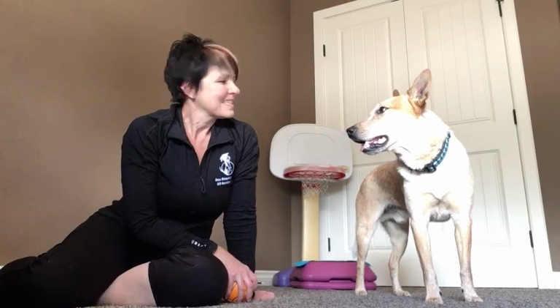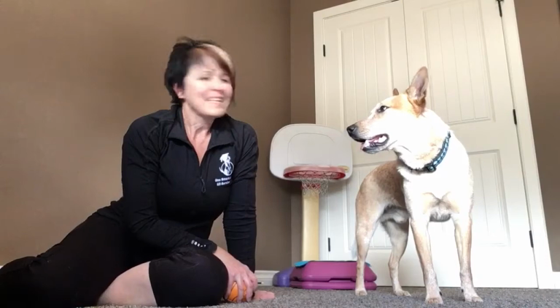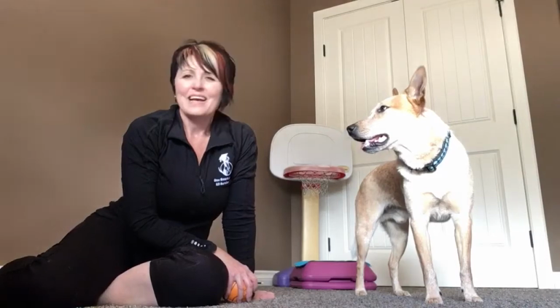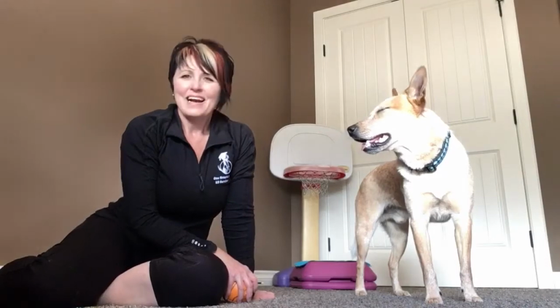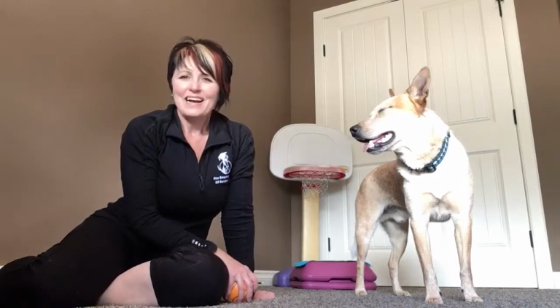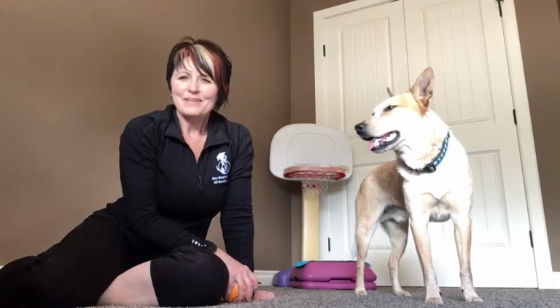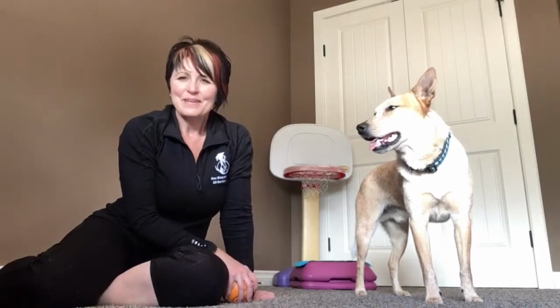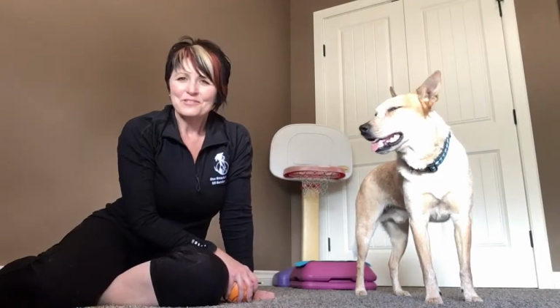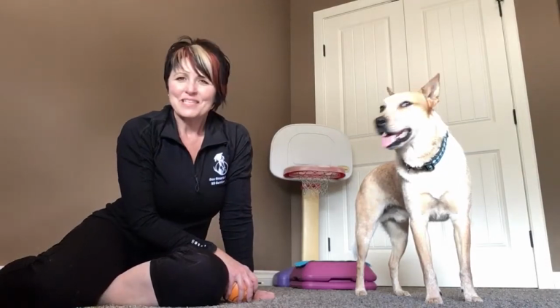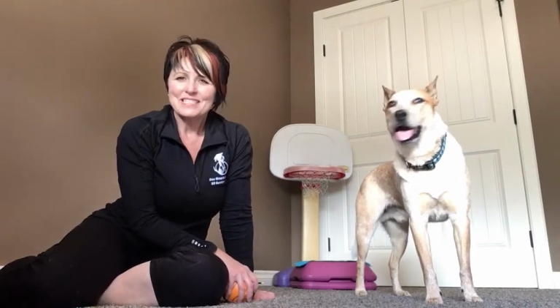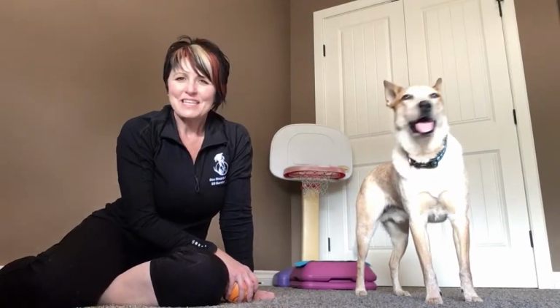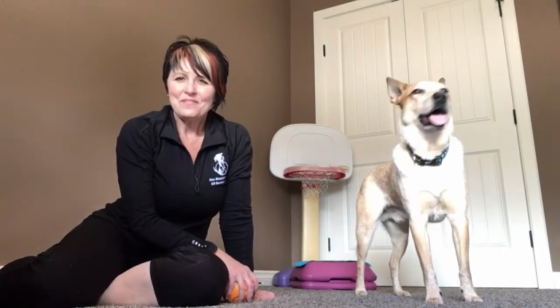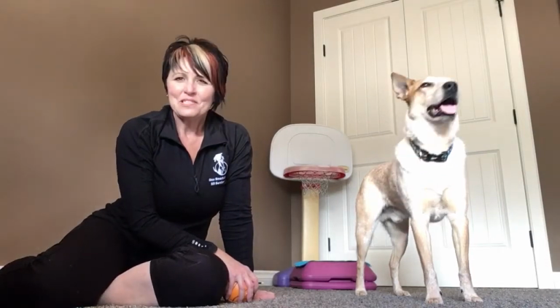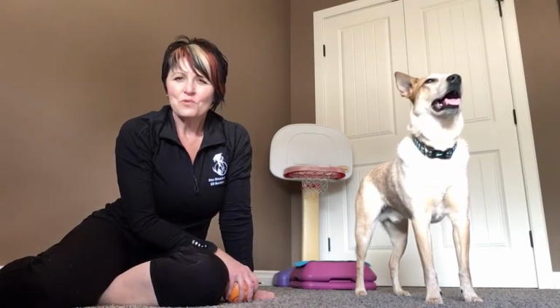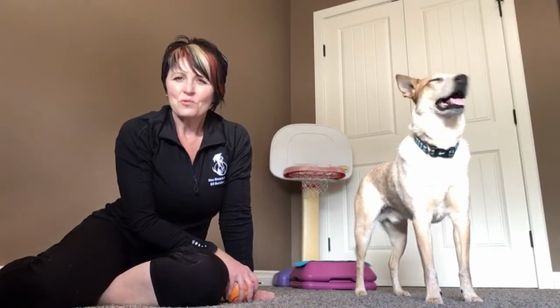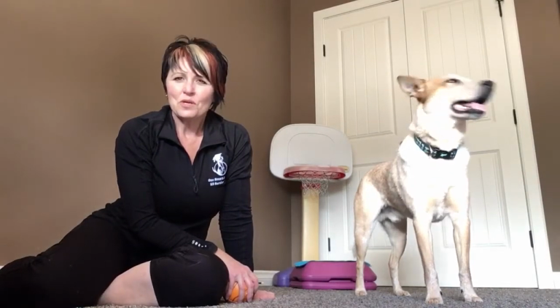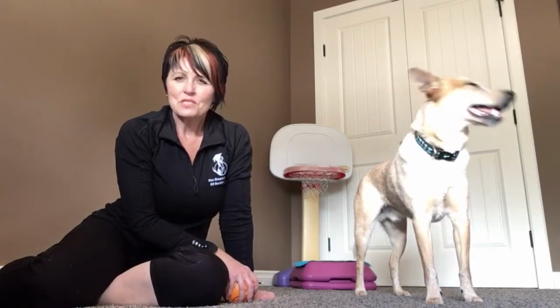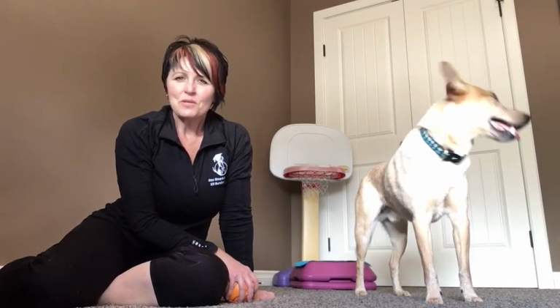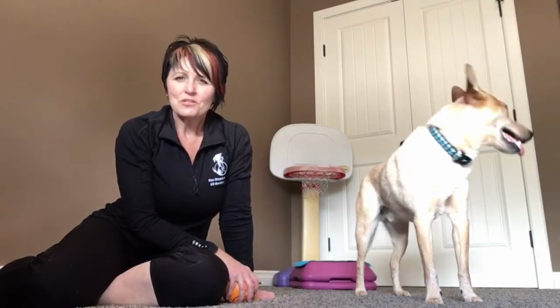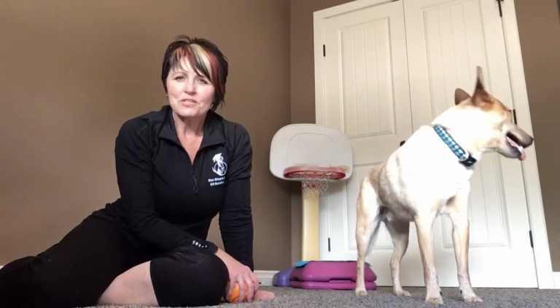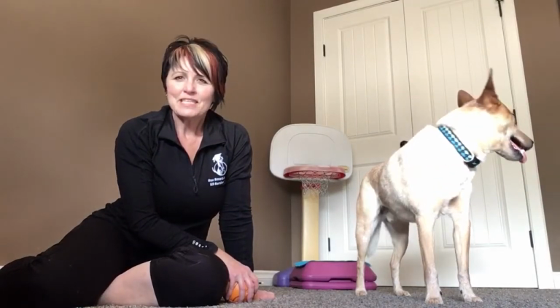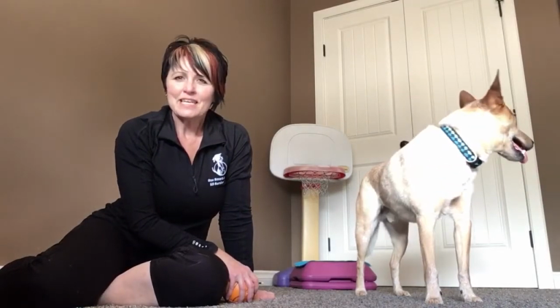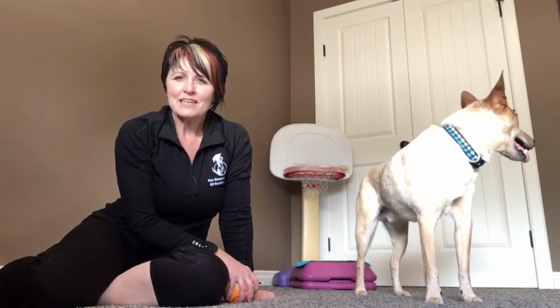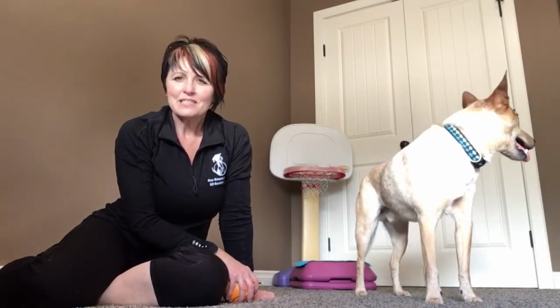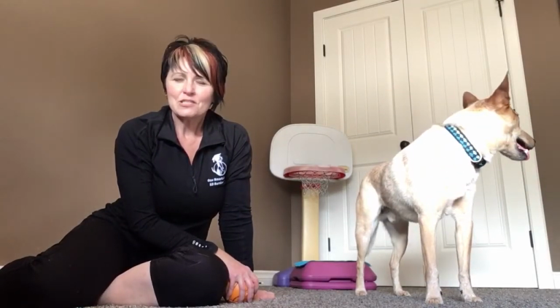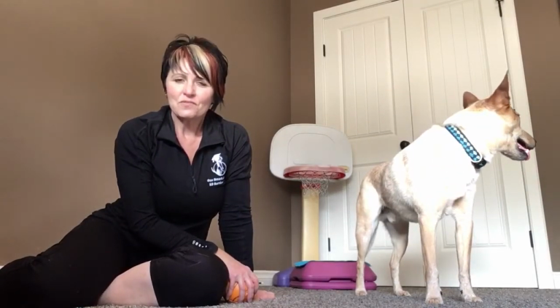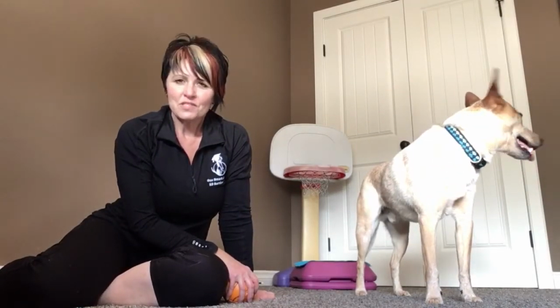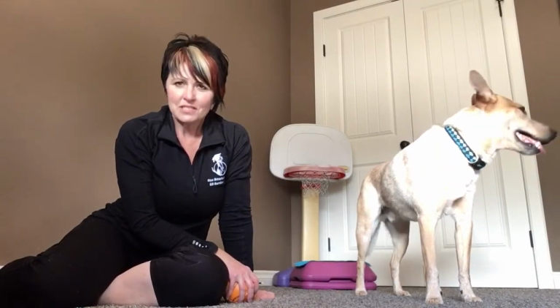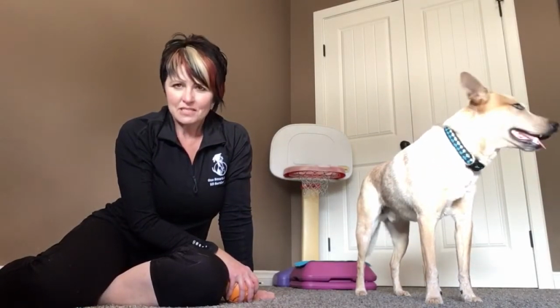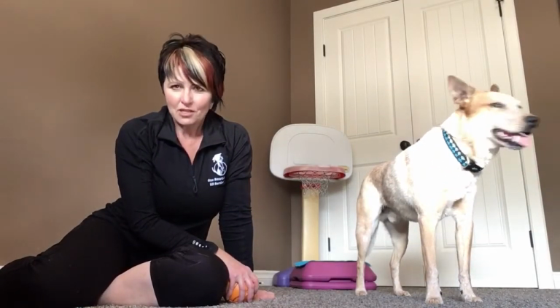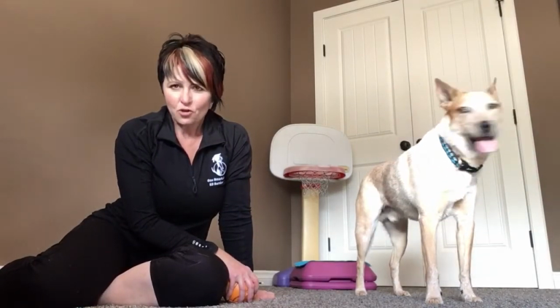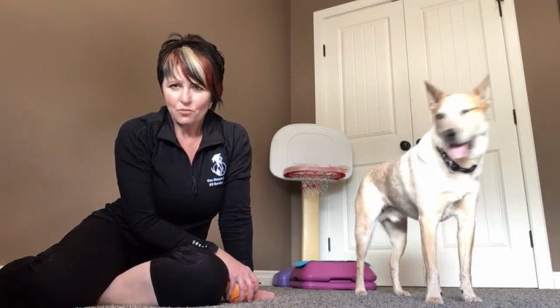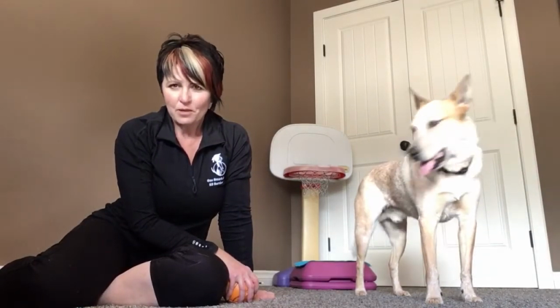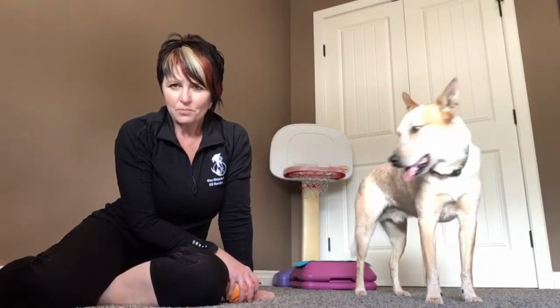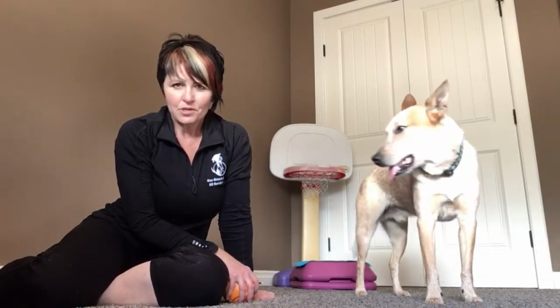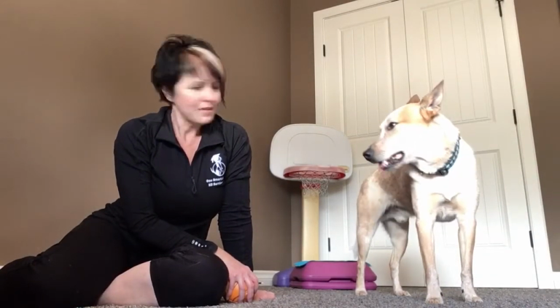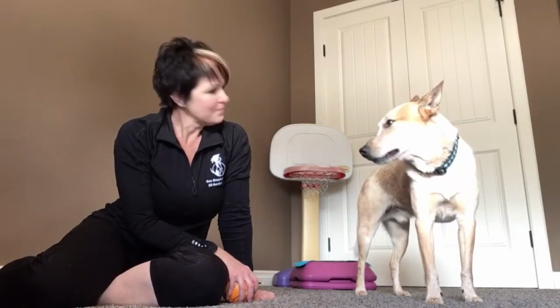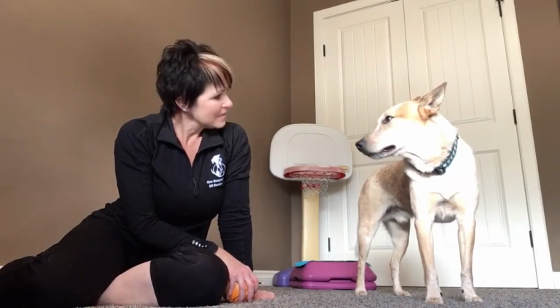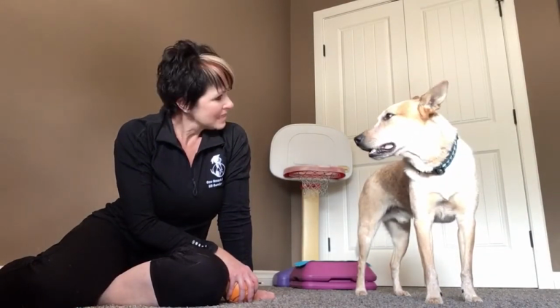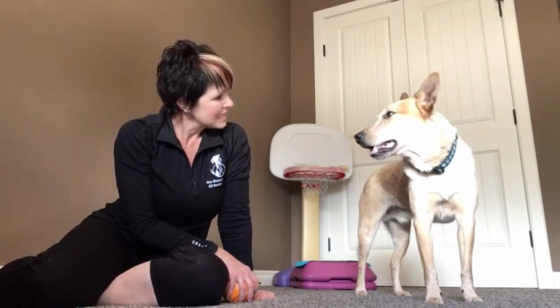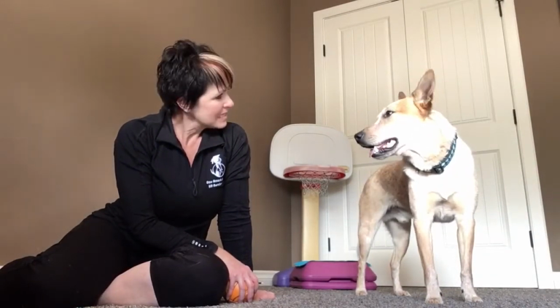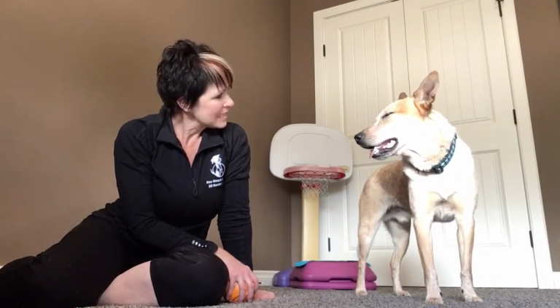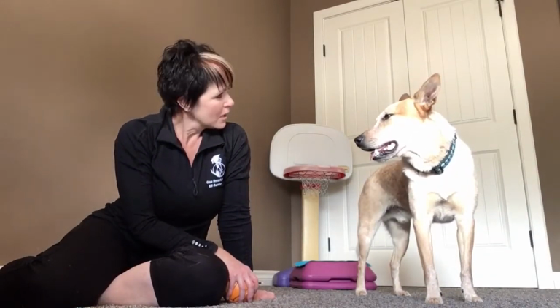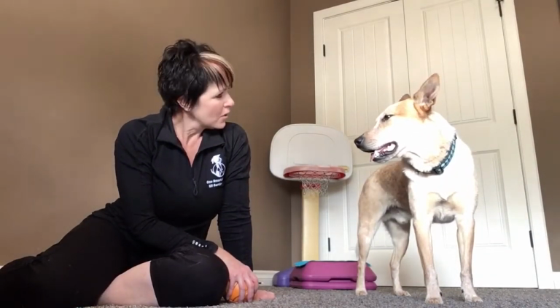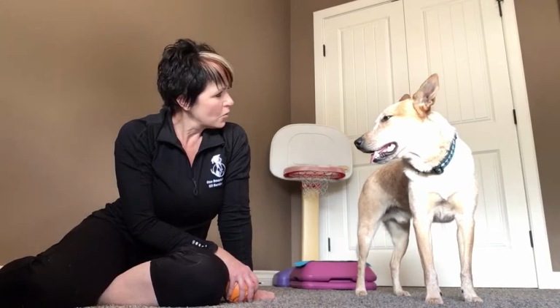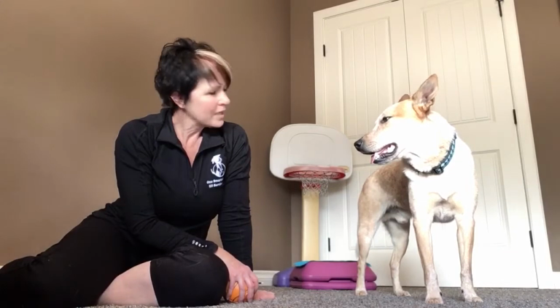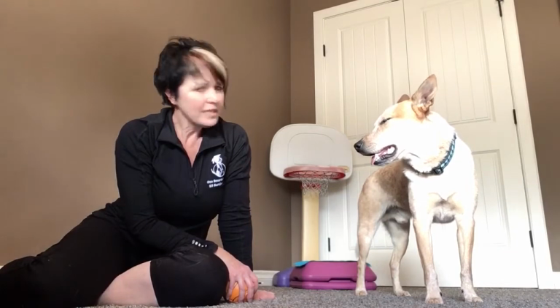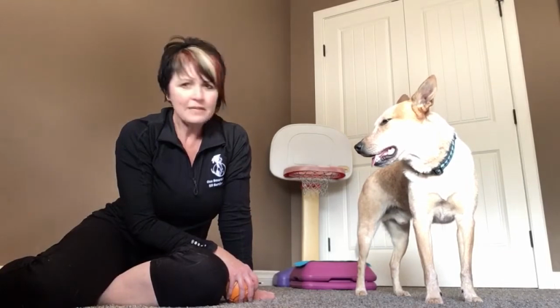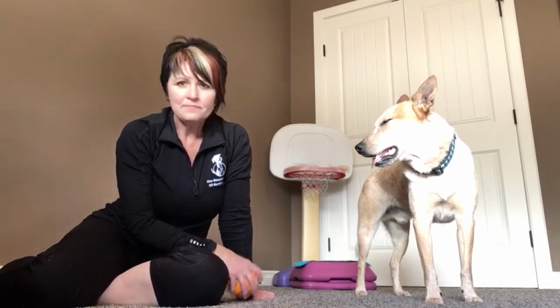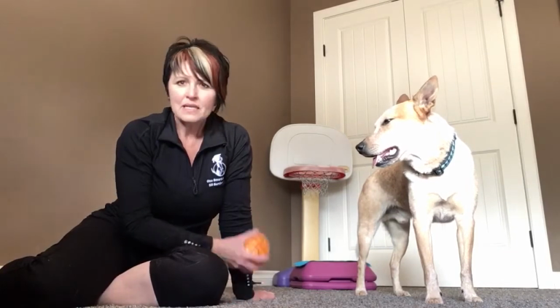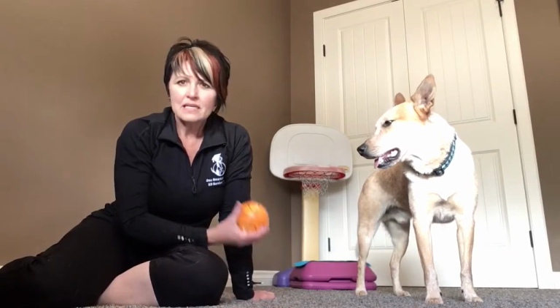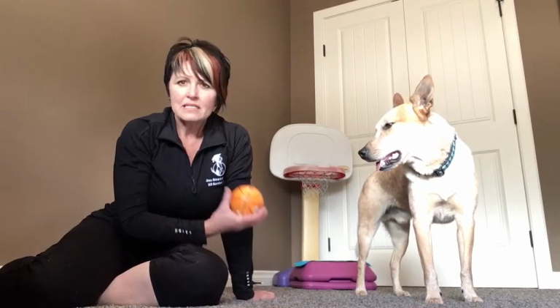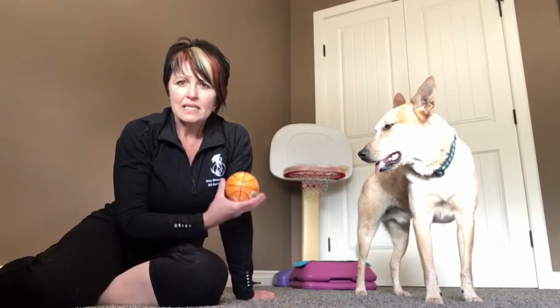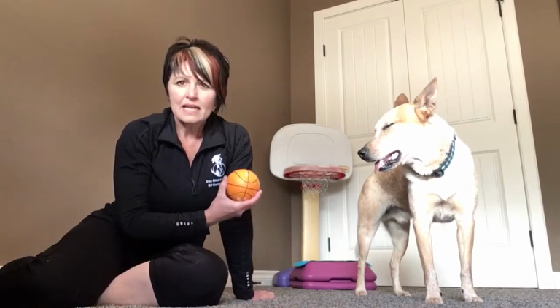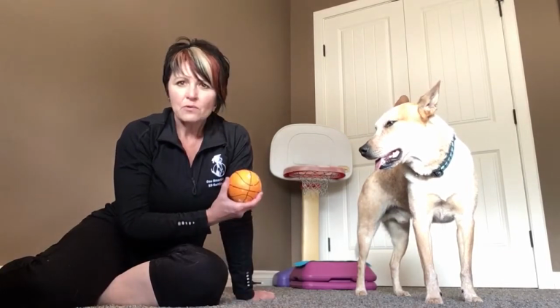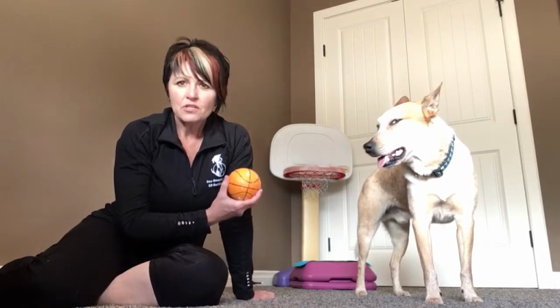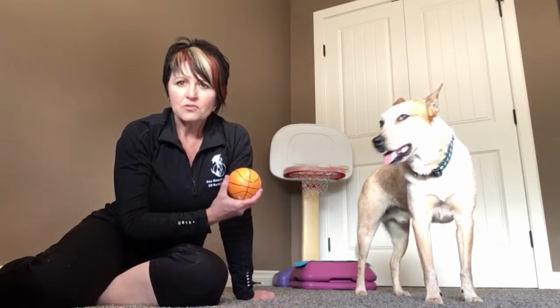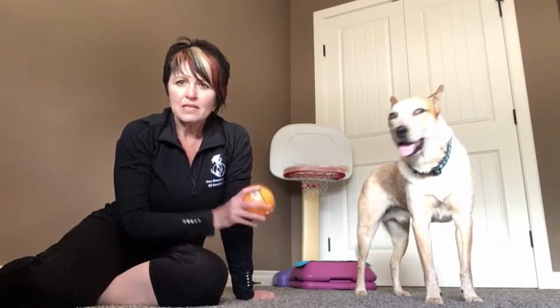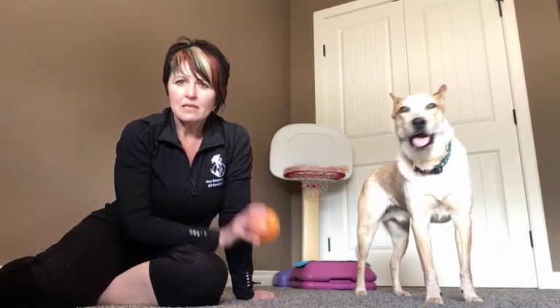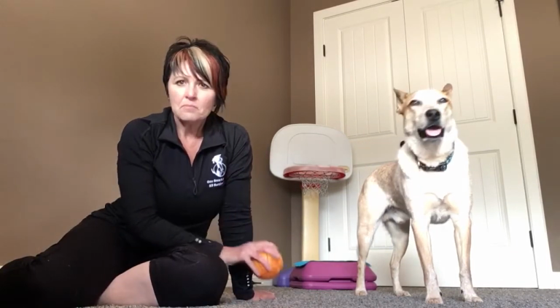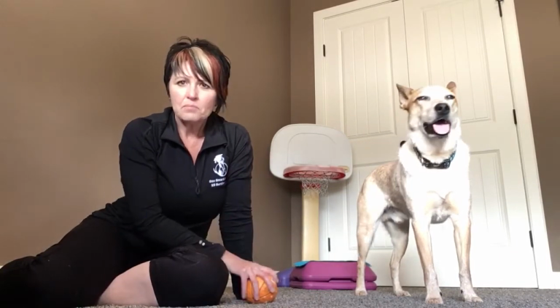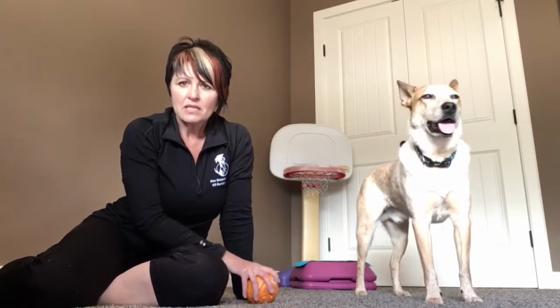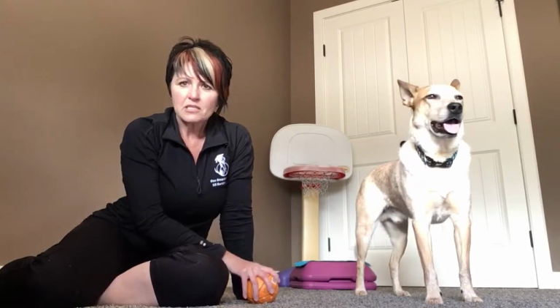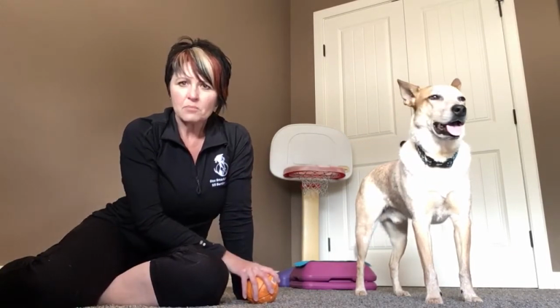Hi, I'm Andrea Davis with One Smart Cookie Canine Services in Lacombe, Alberta. This is Lohi. Today we're doing basketball.